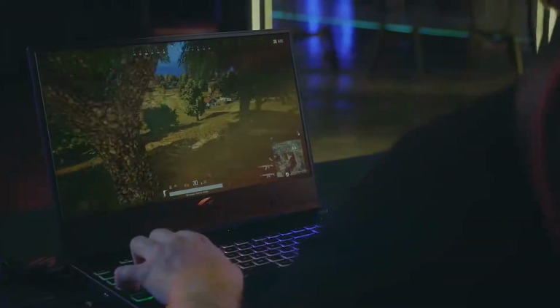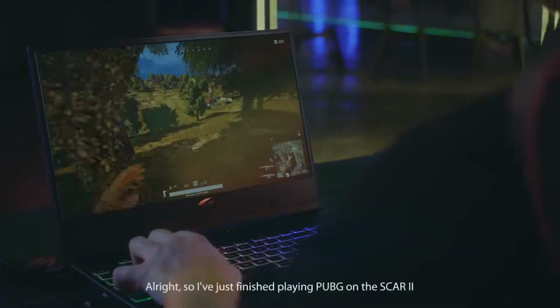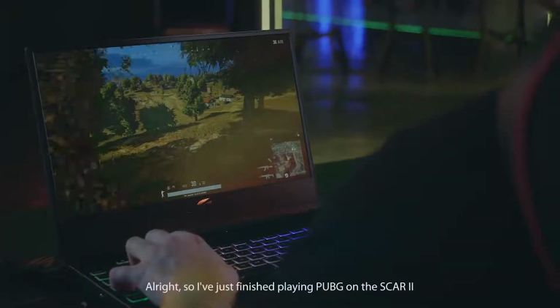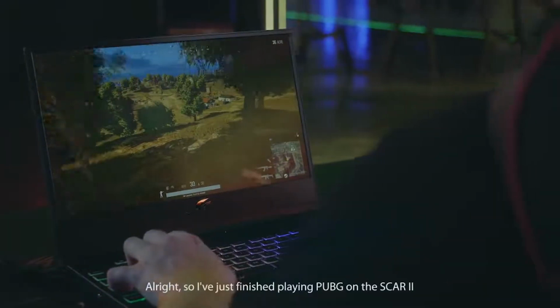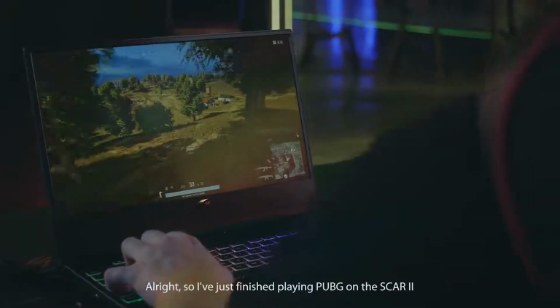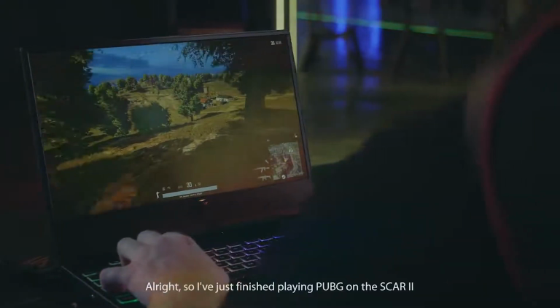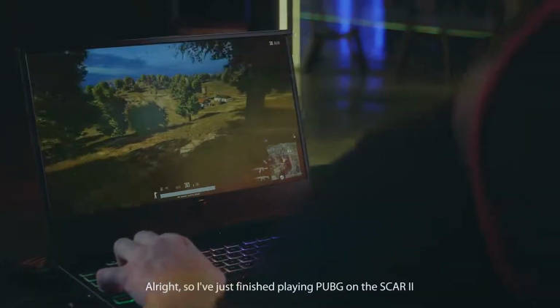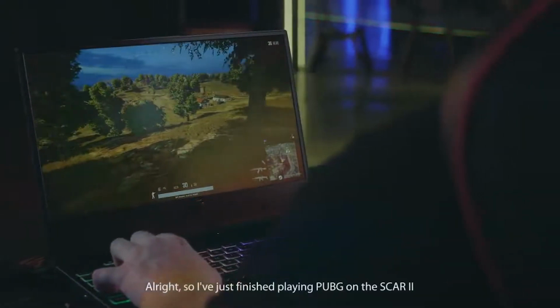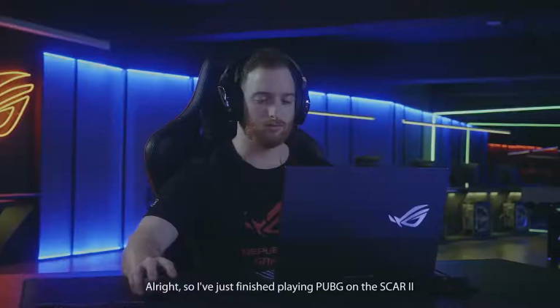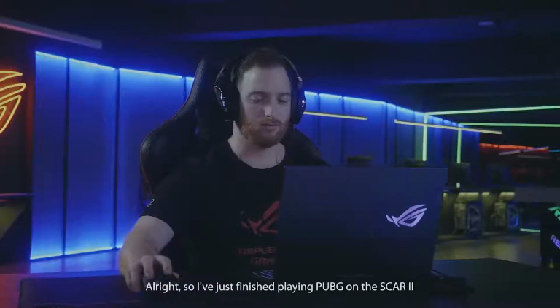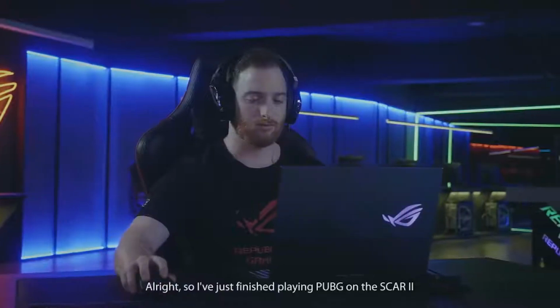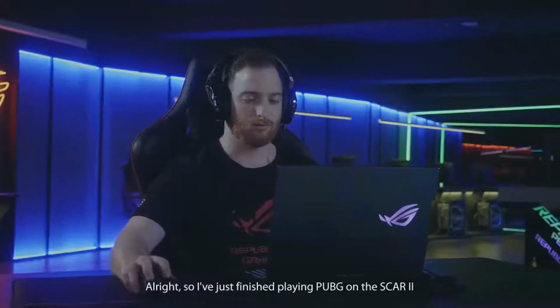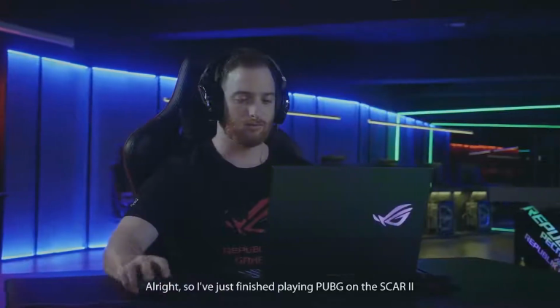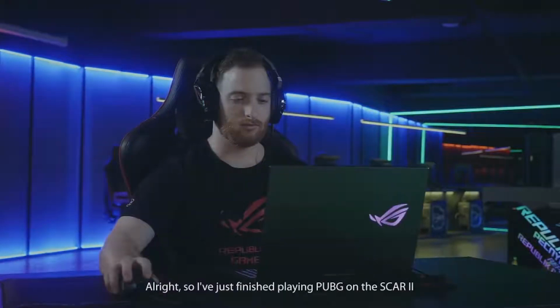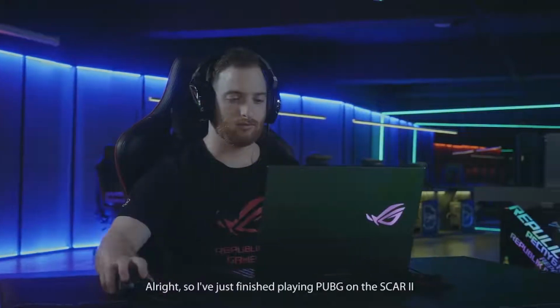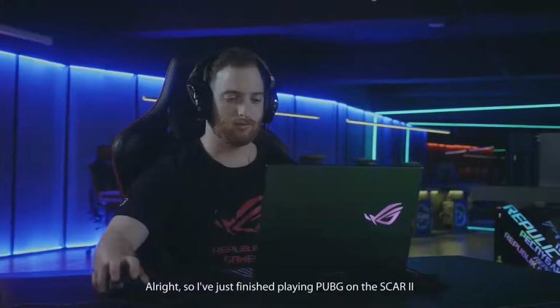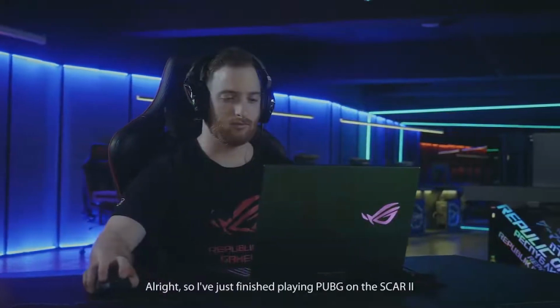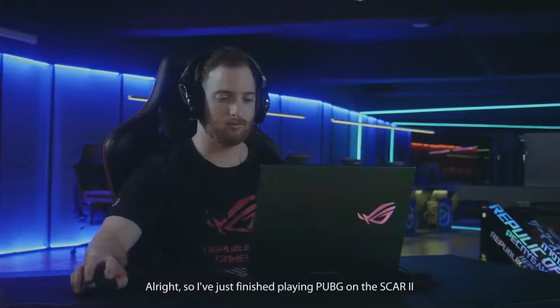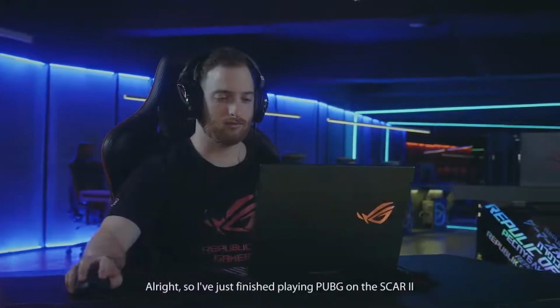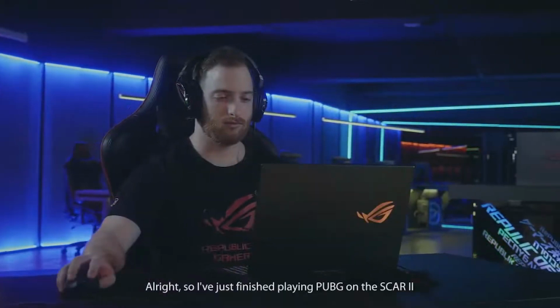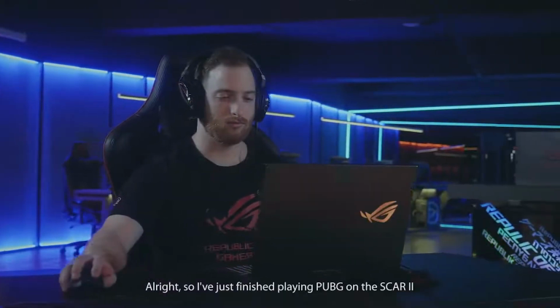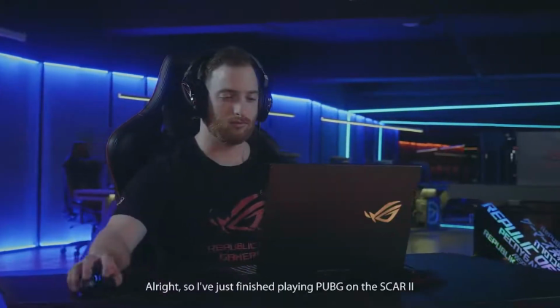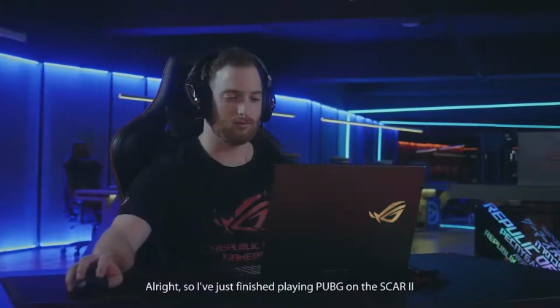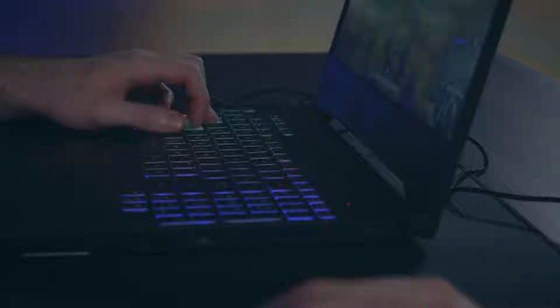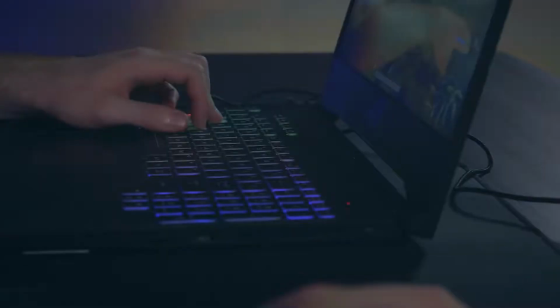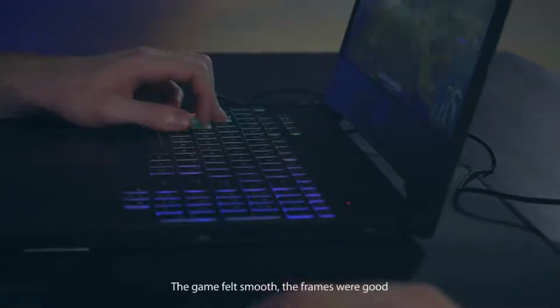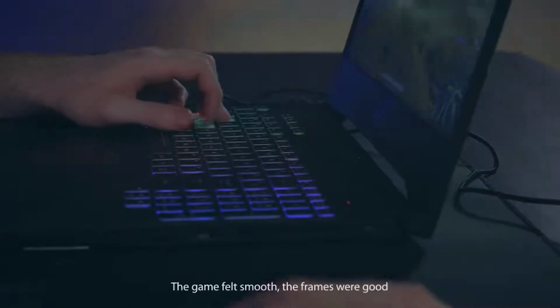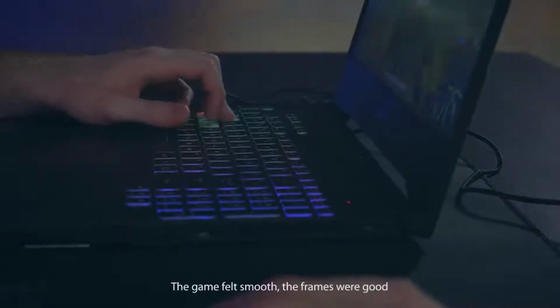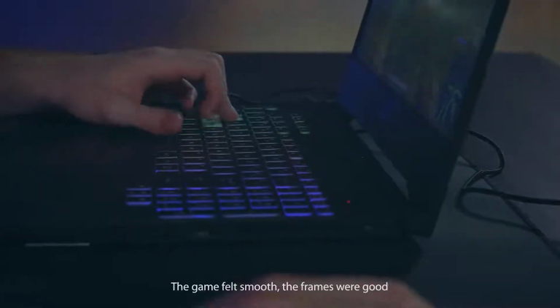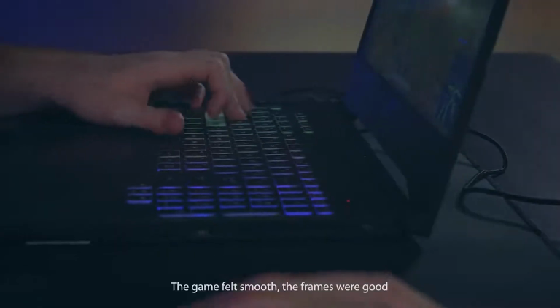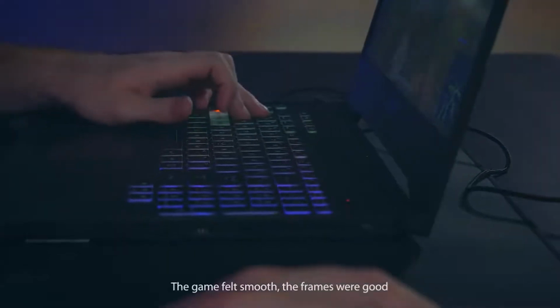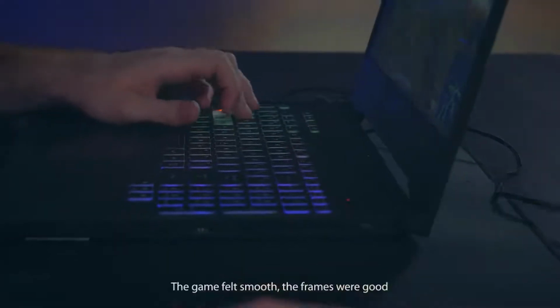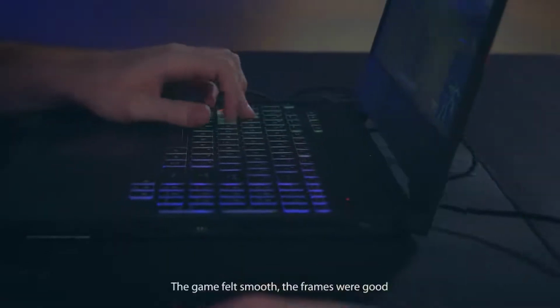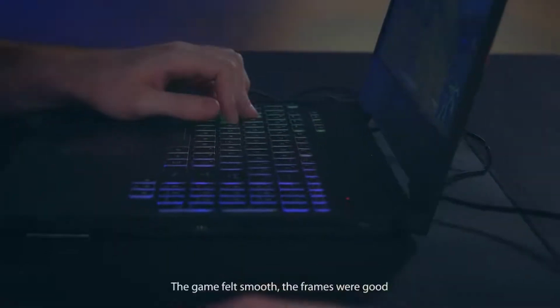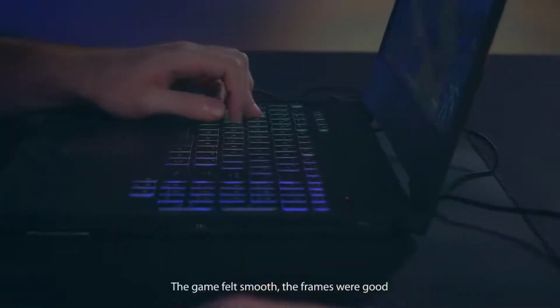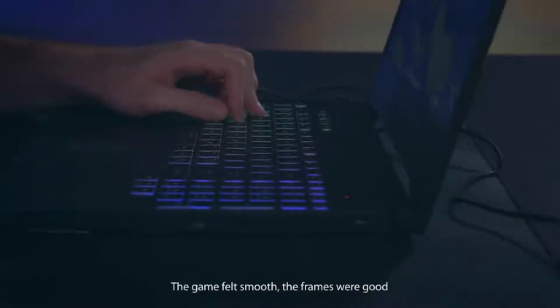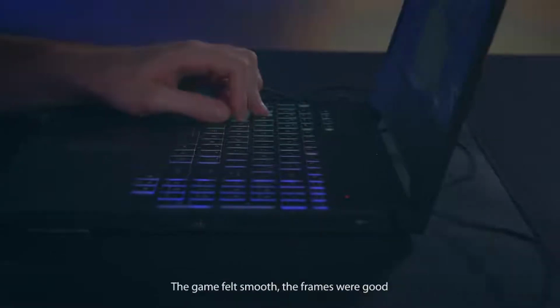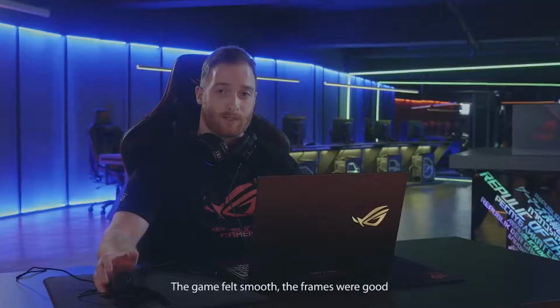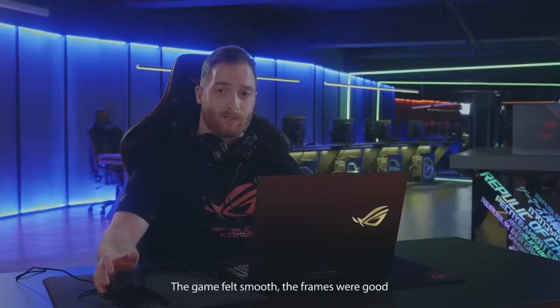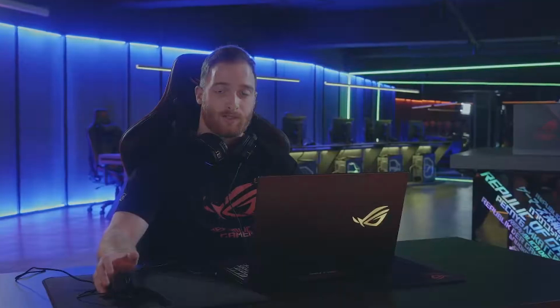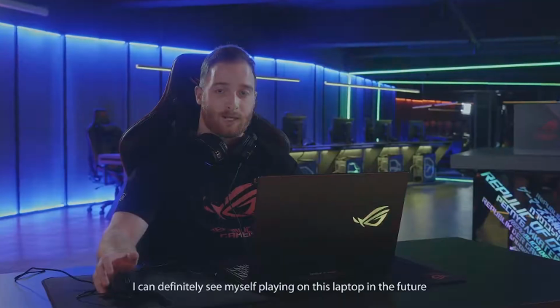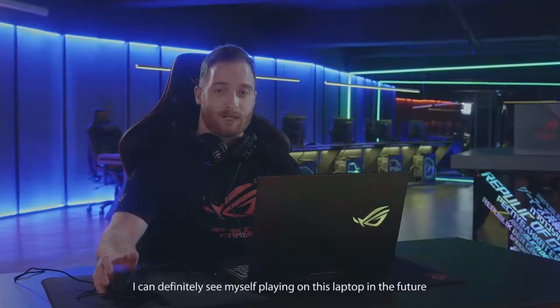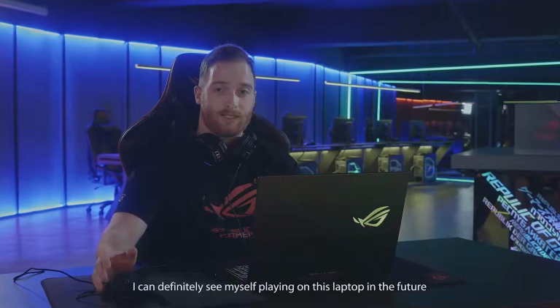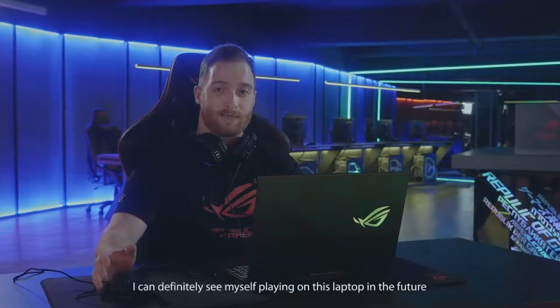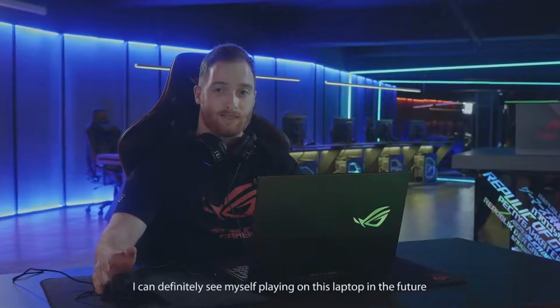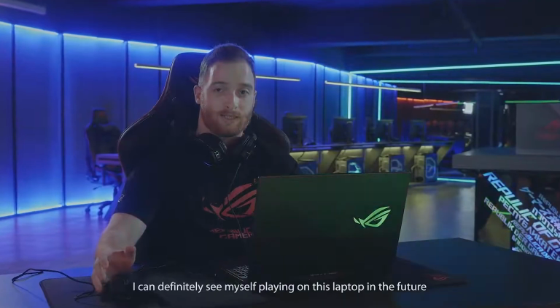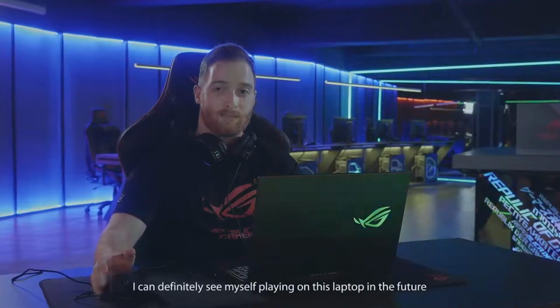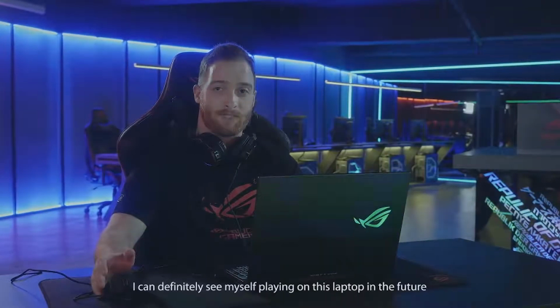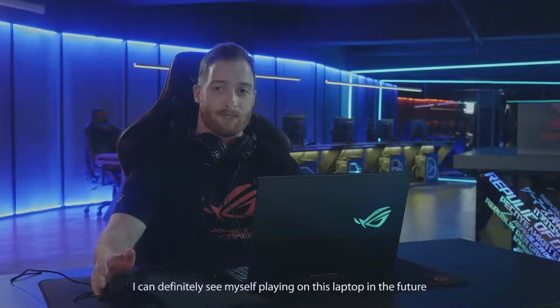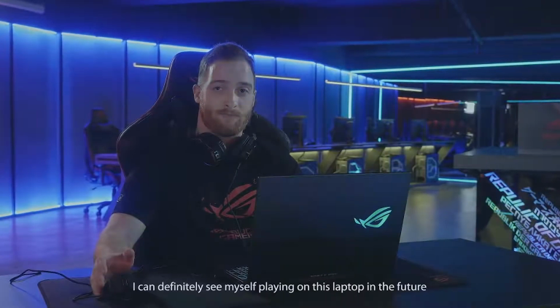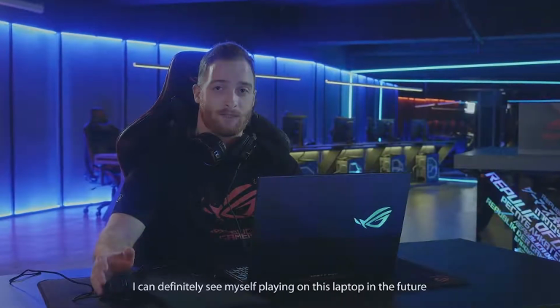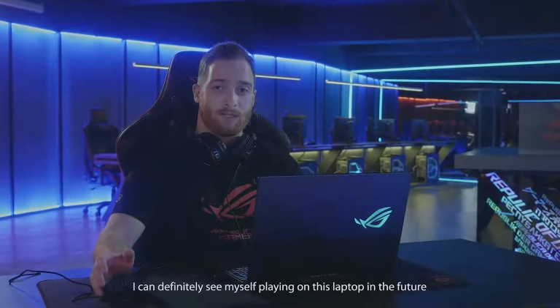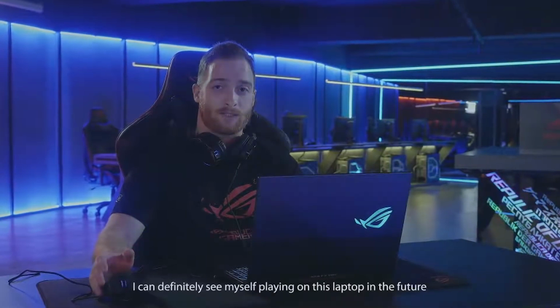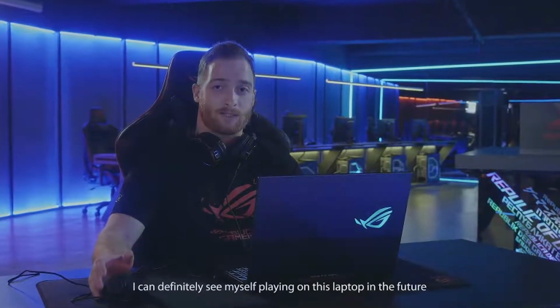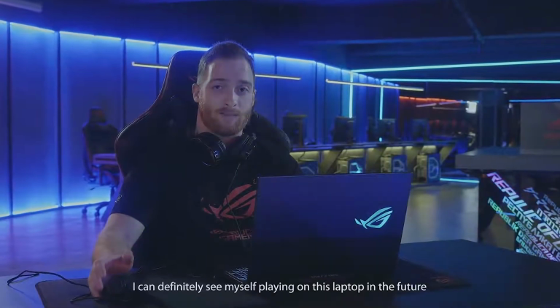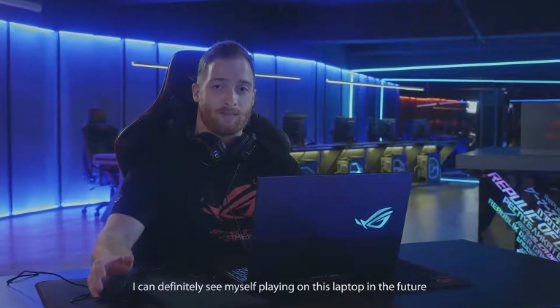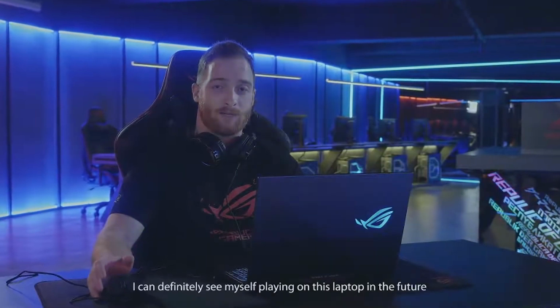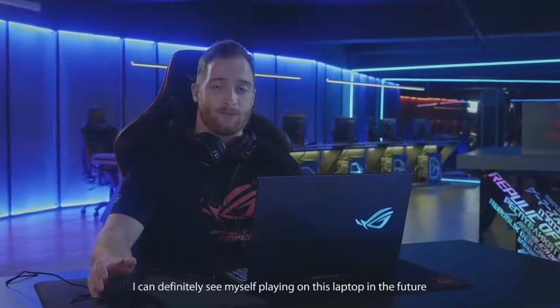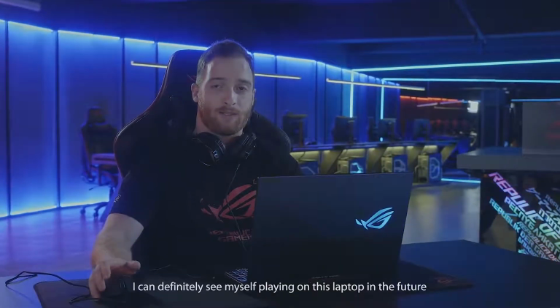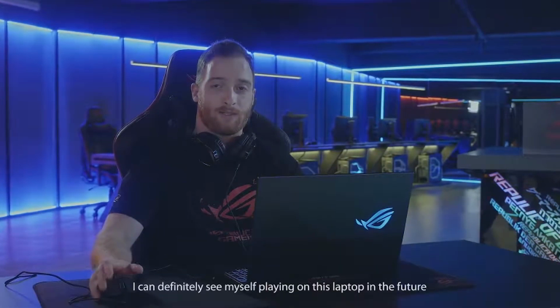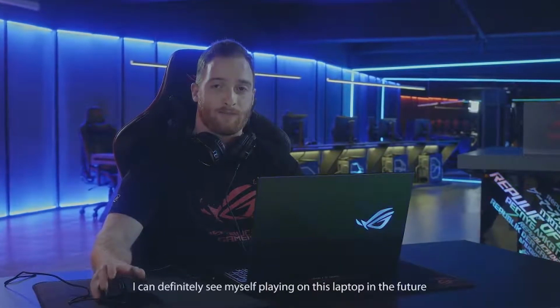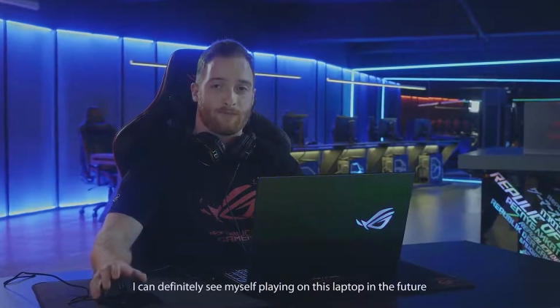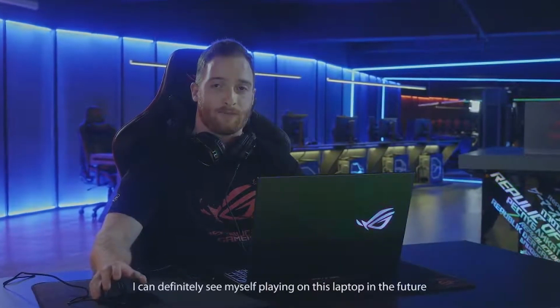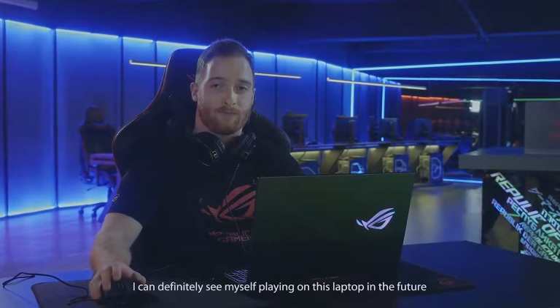I've just finished playing PUBG on the SCAR II. The game felt smooth, the frames were good, and I could definitely see myself playing on this laptop in the near future.